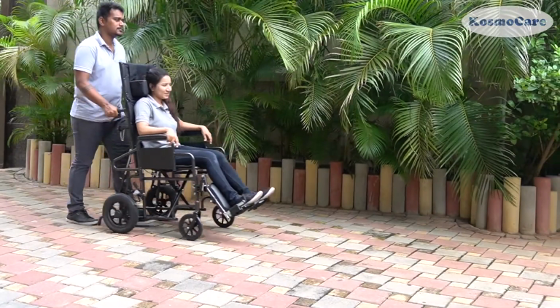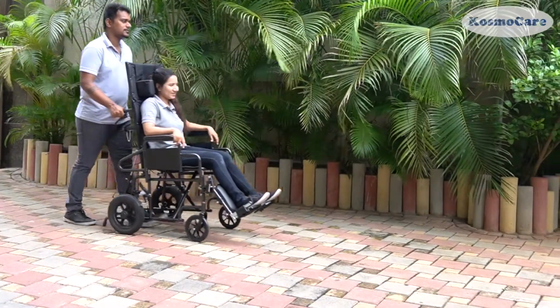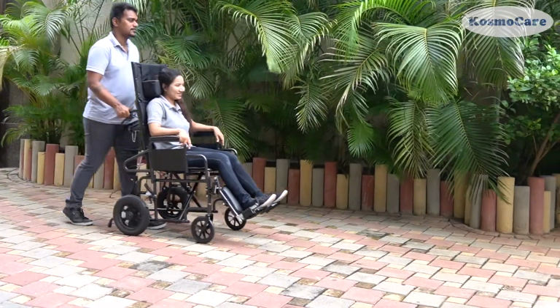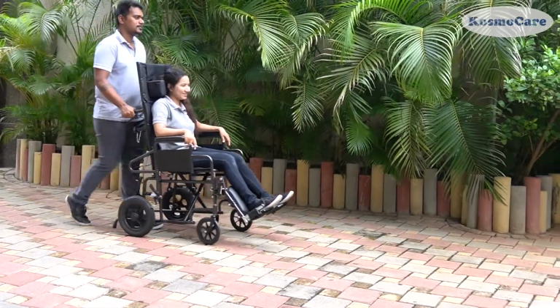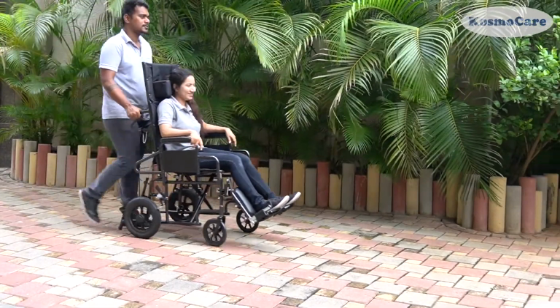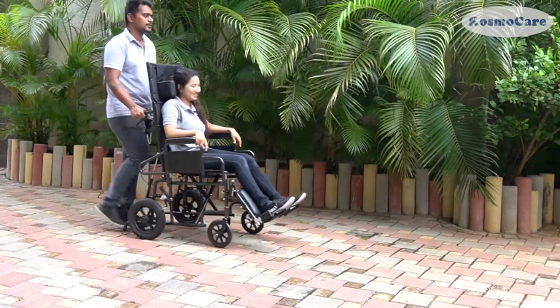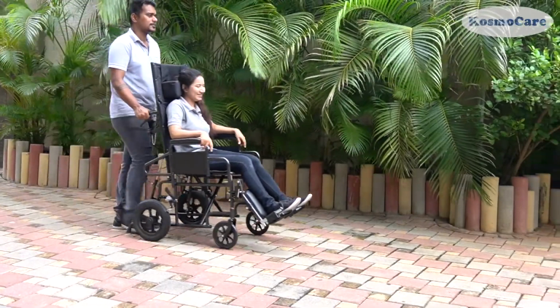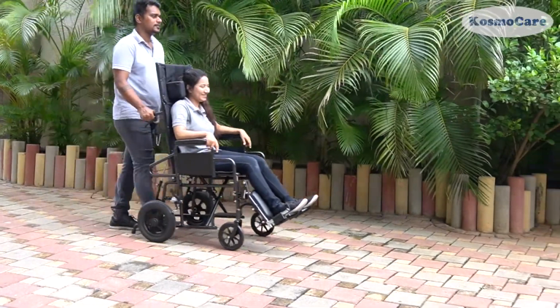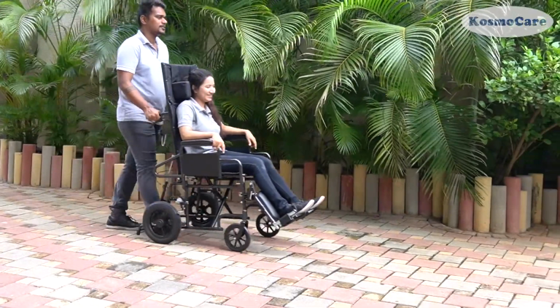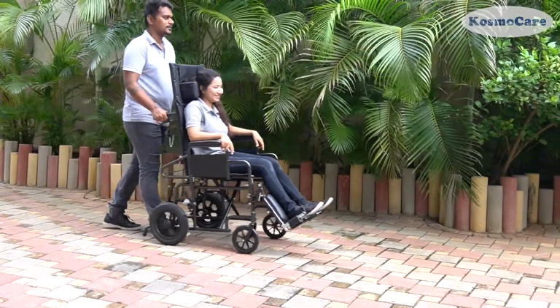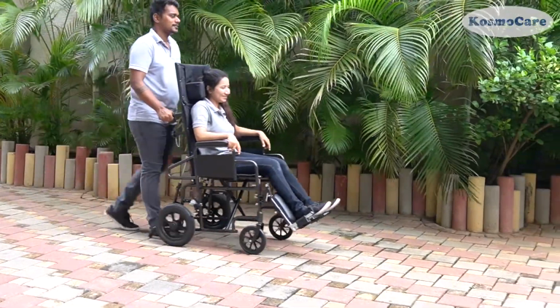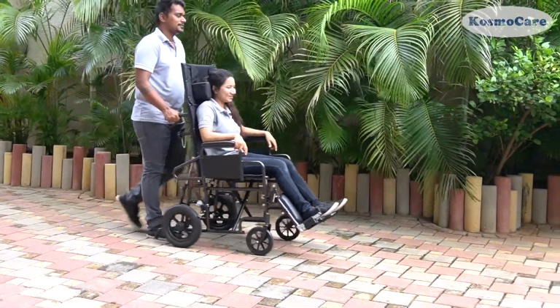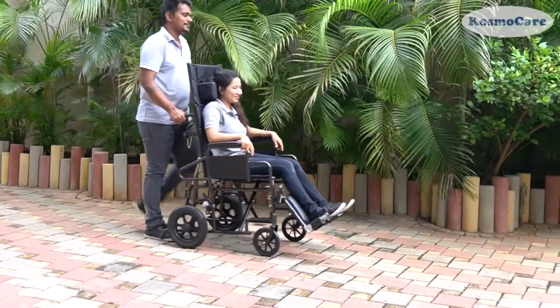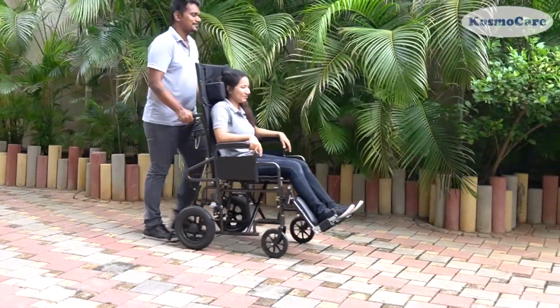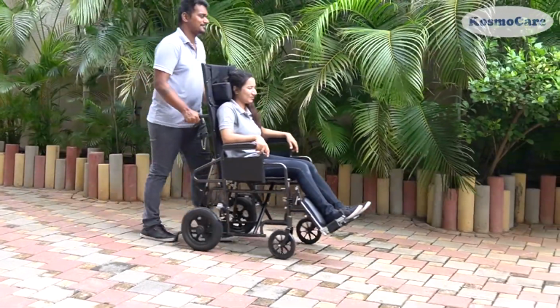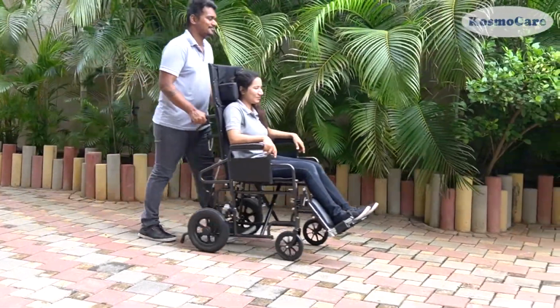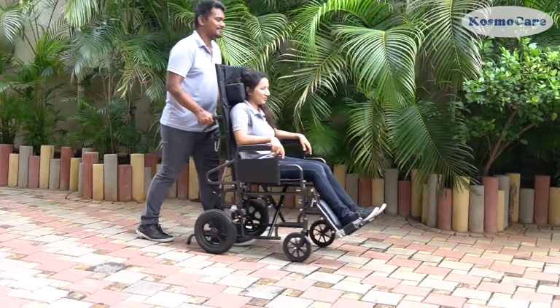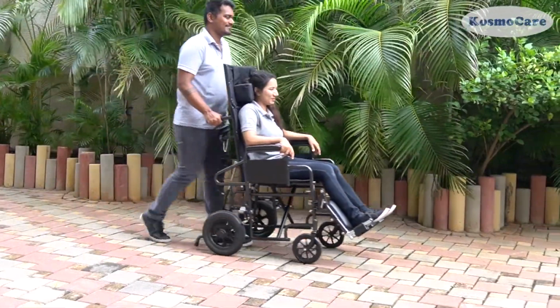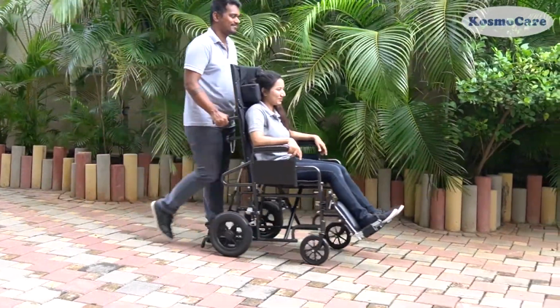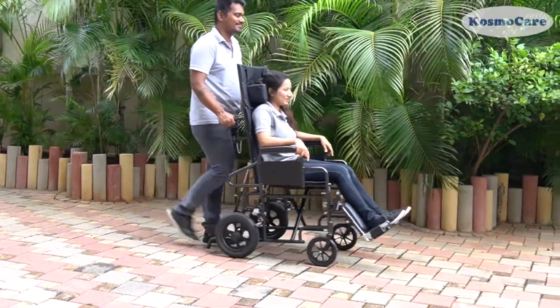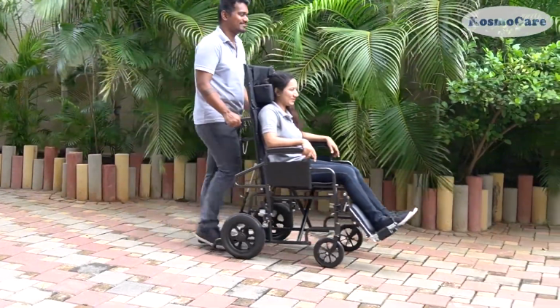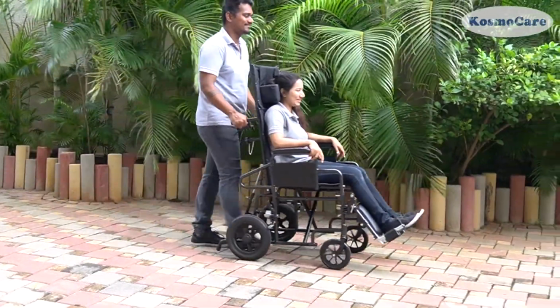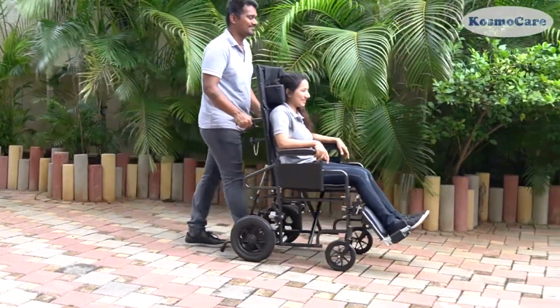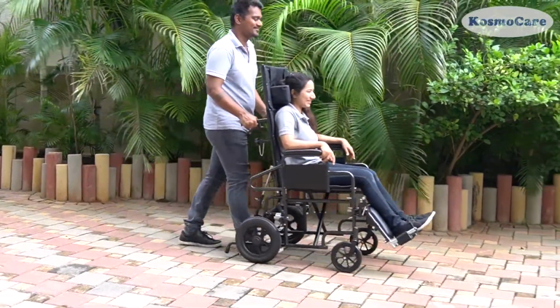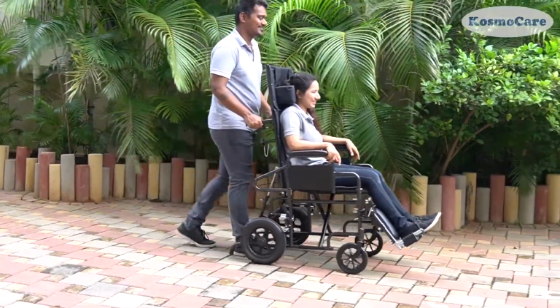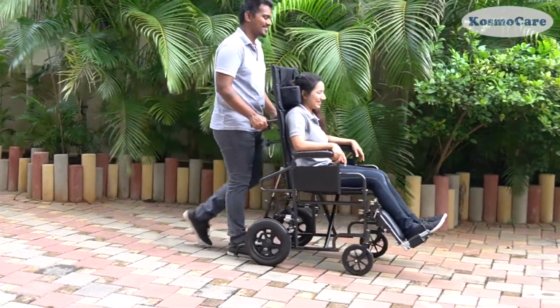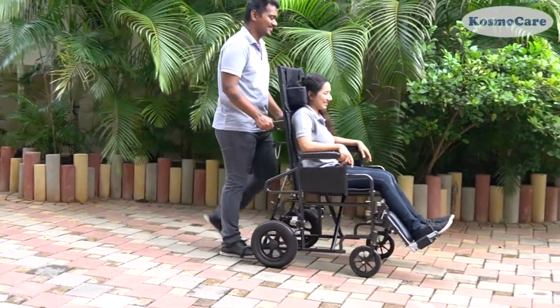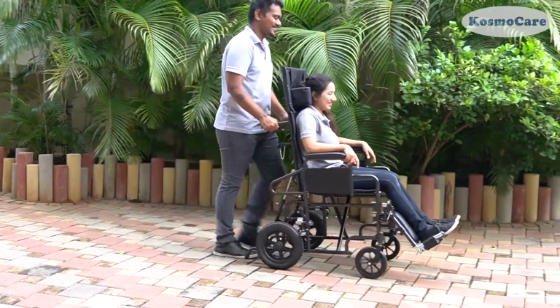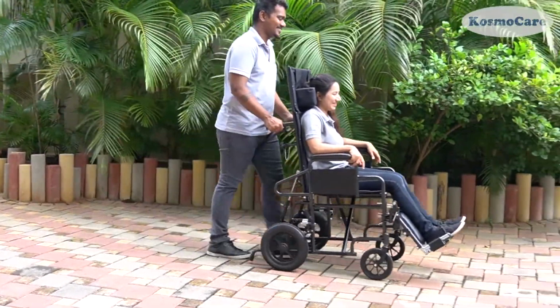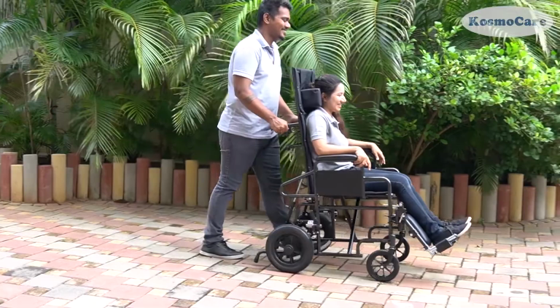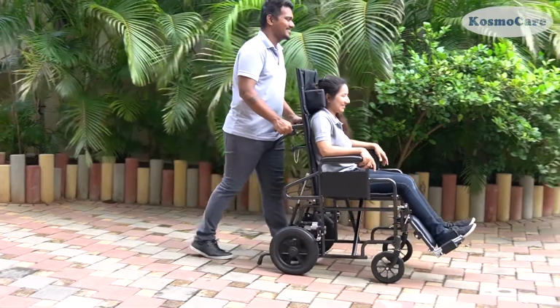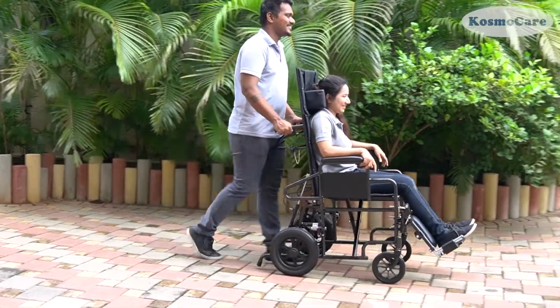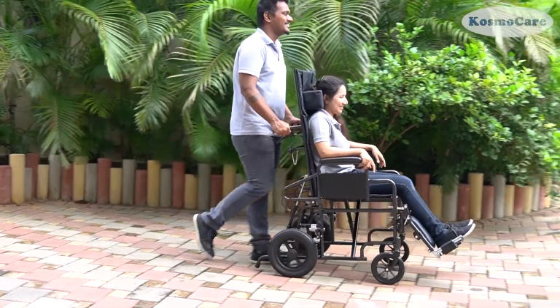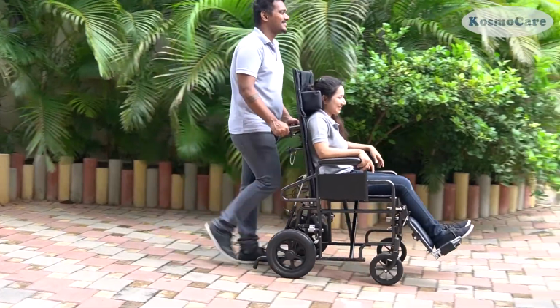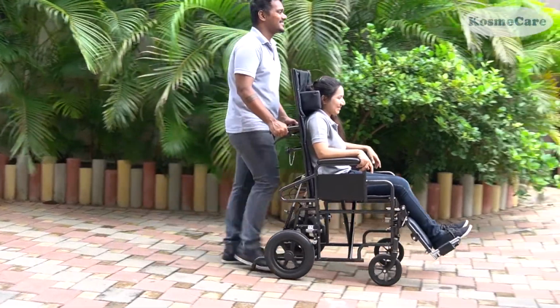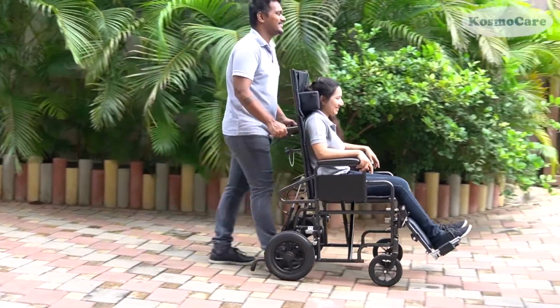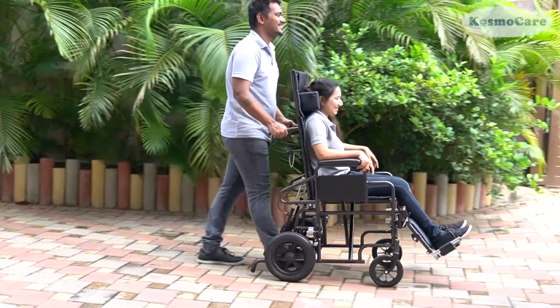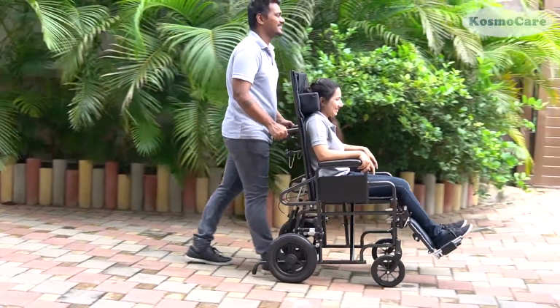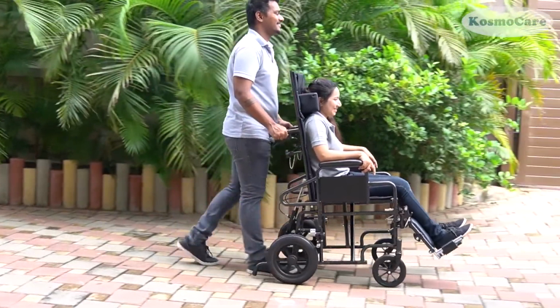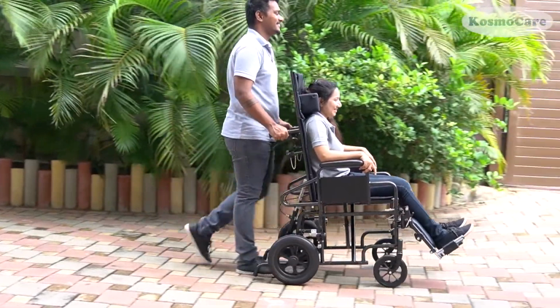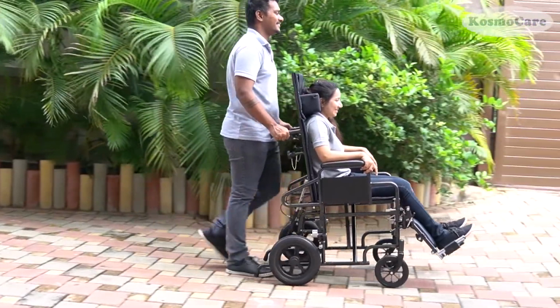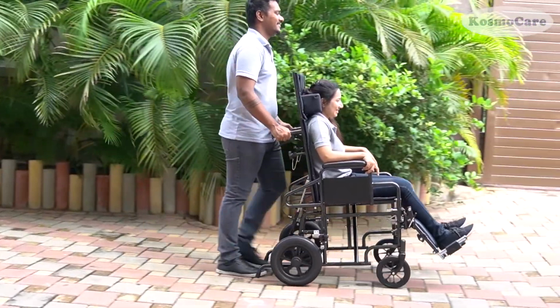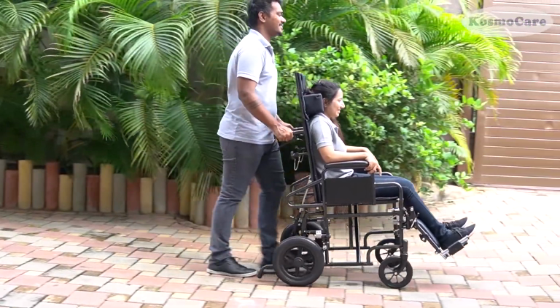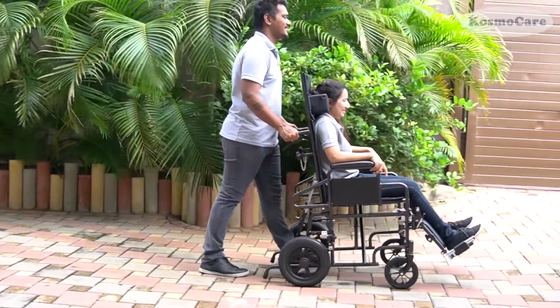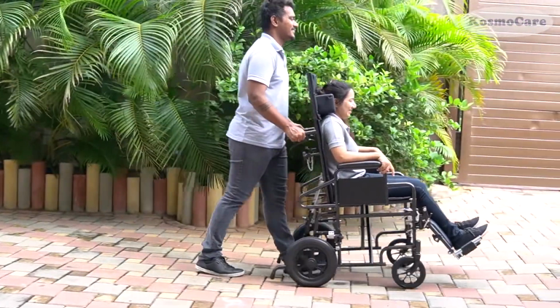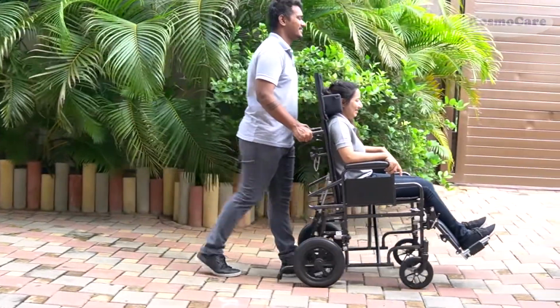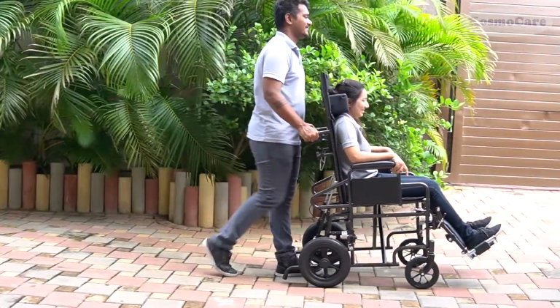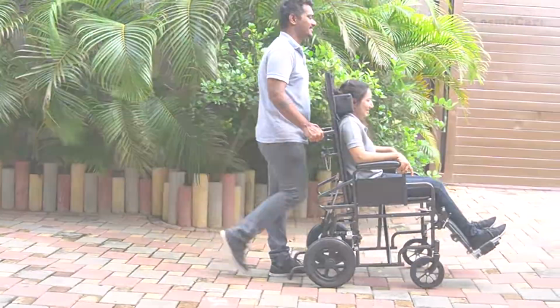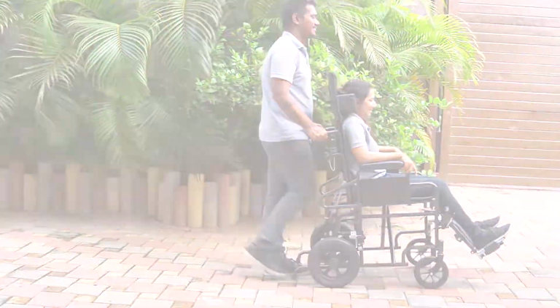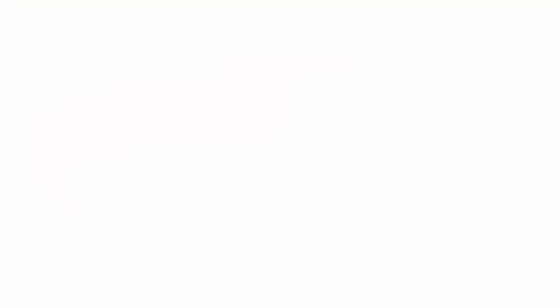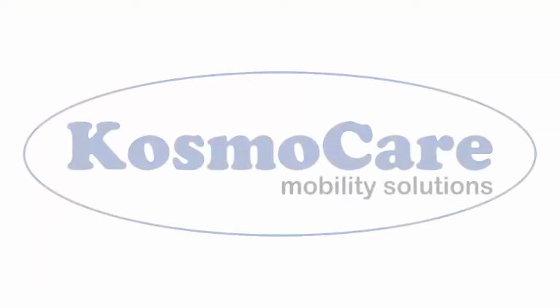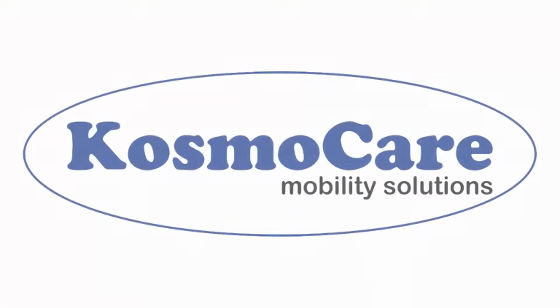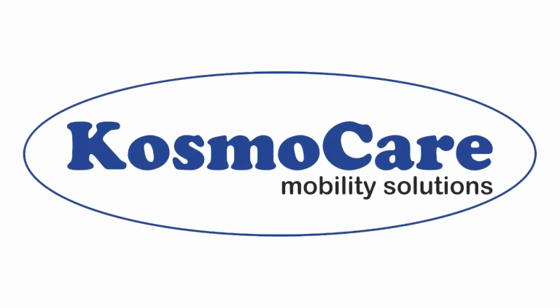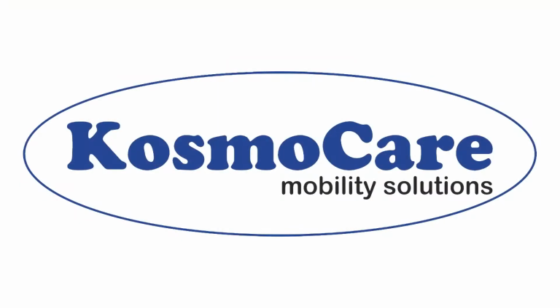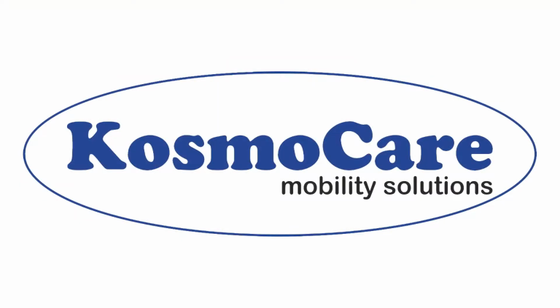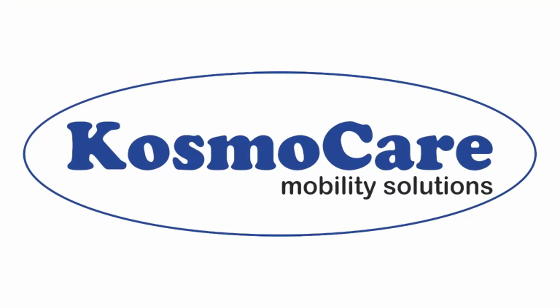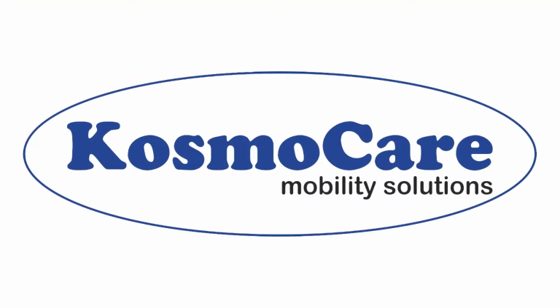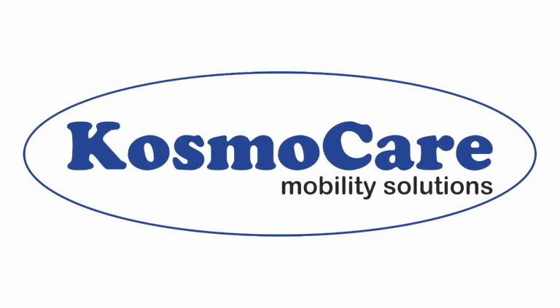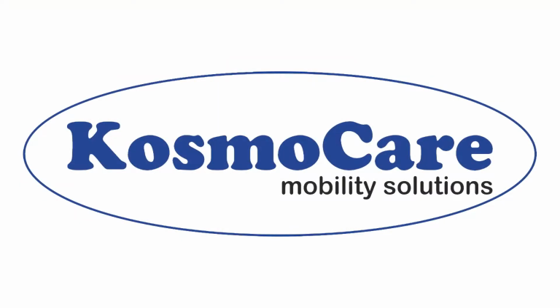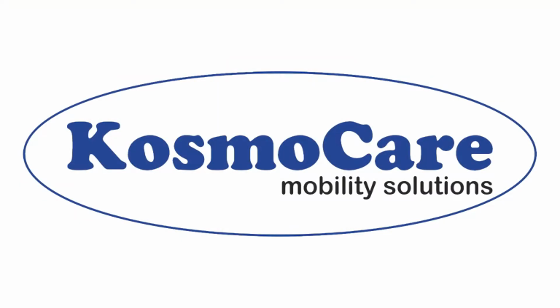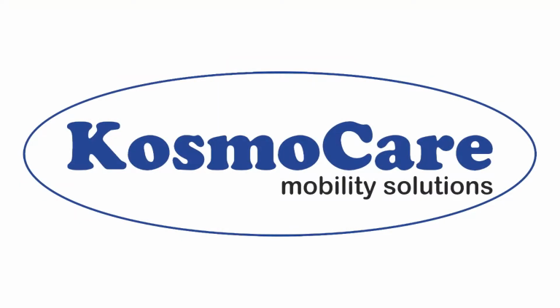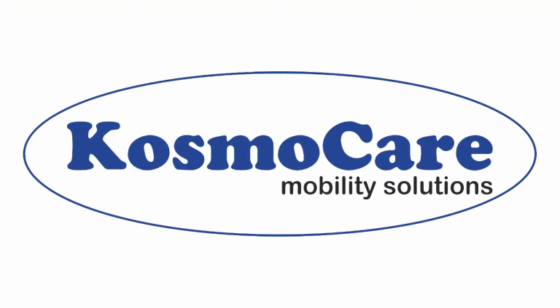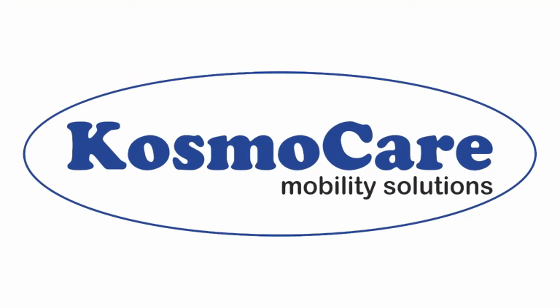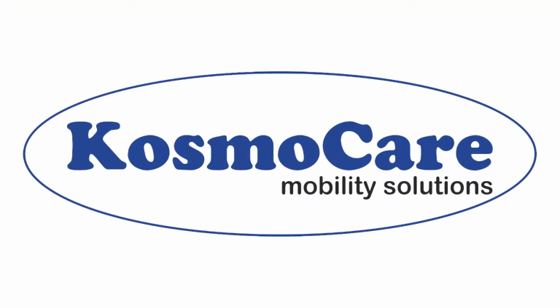Give your loved ones the convenience and freedom they deserve with the trans-recliner wheelchair from CosmoCare.